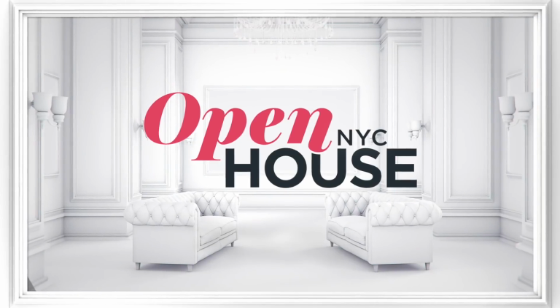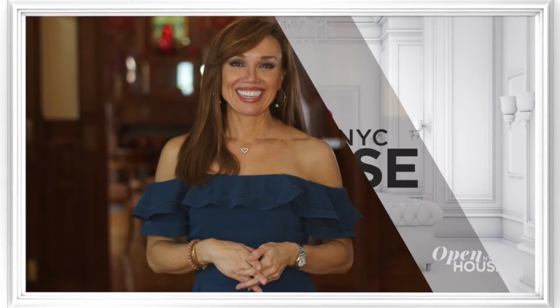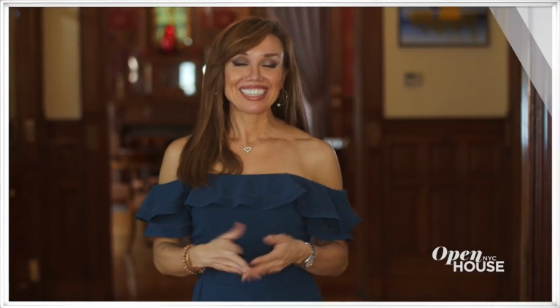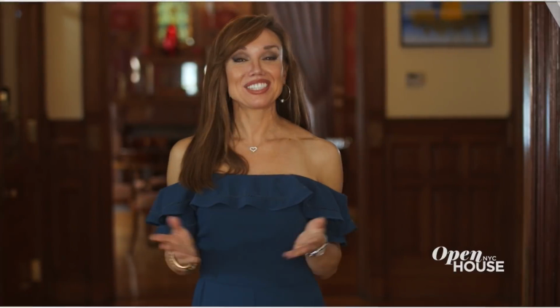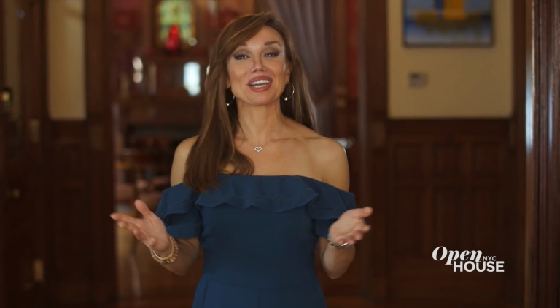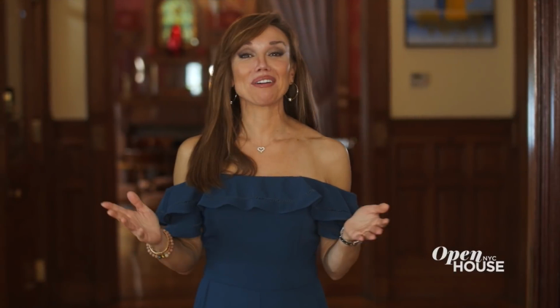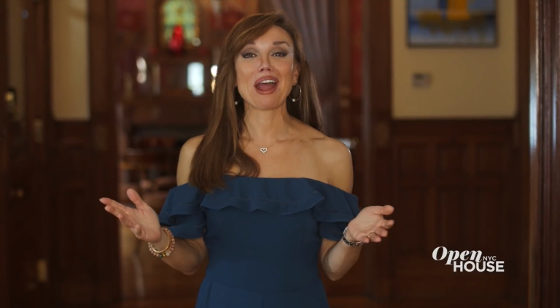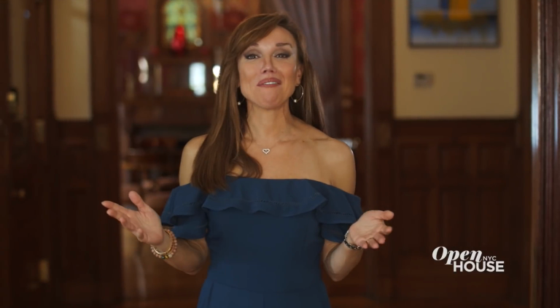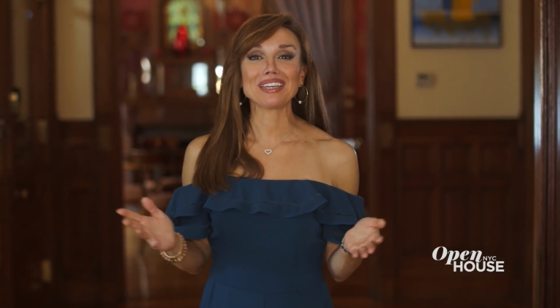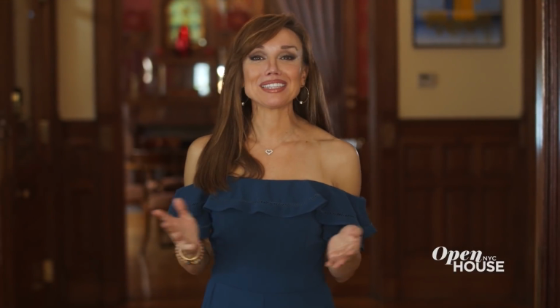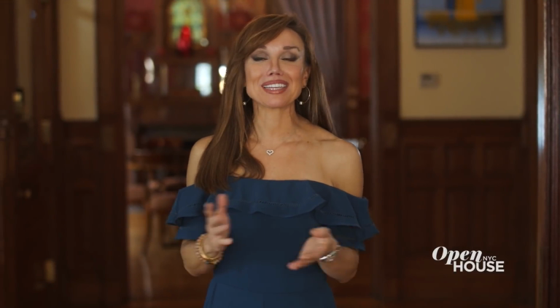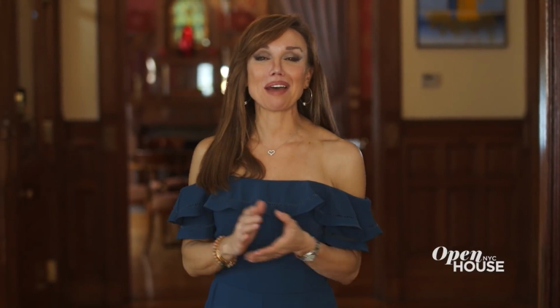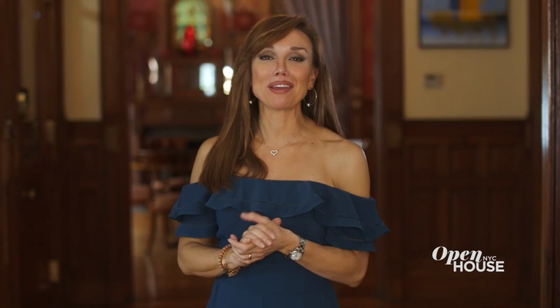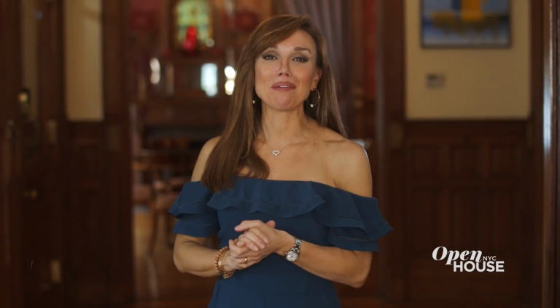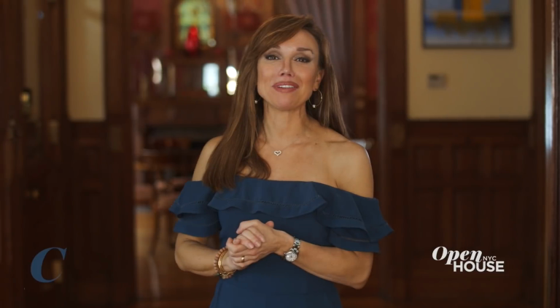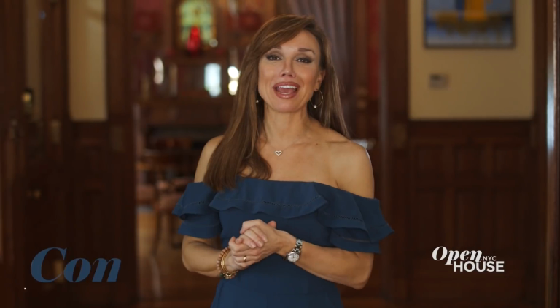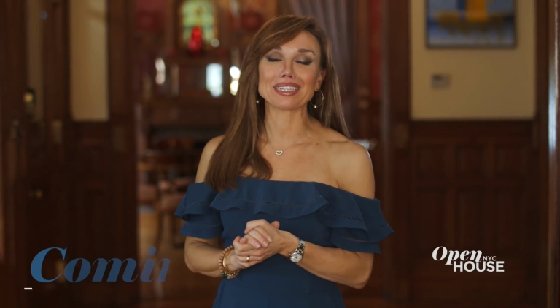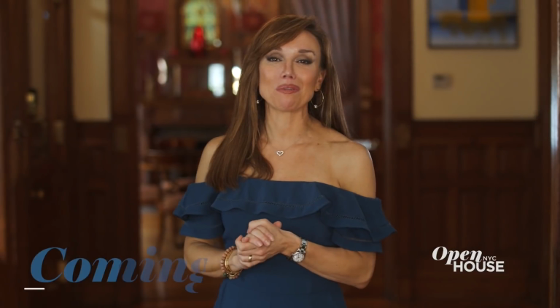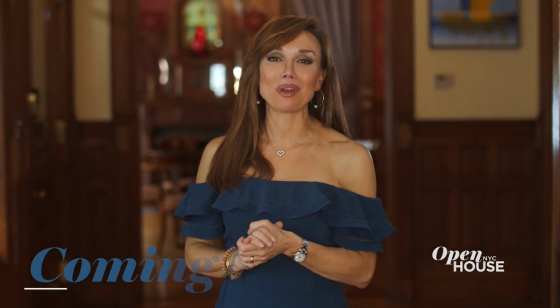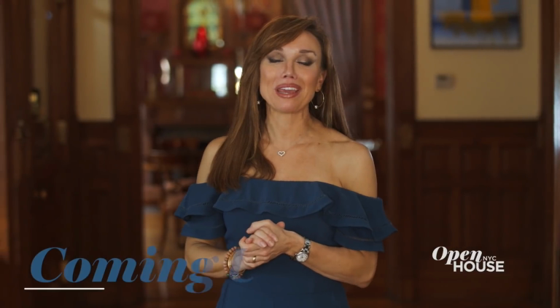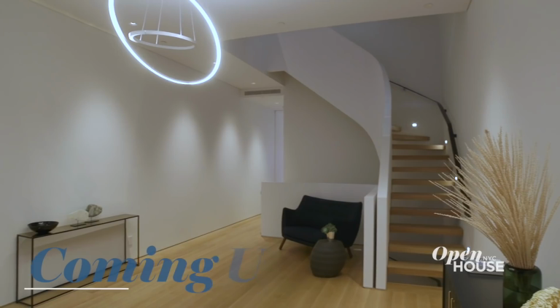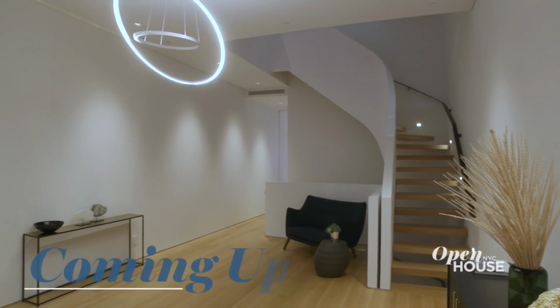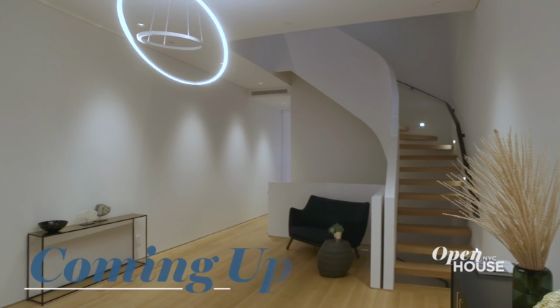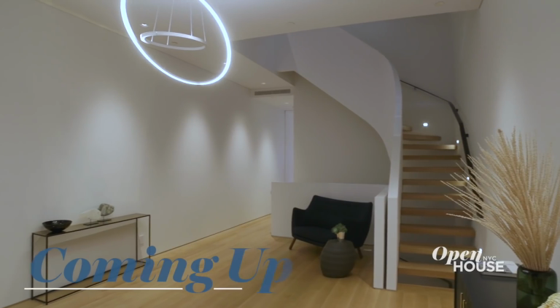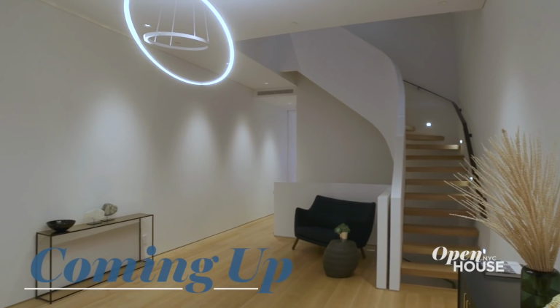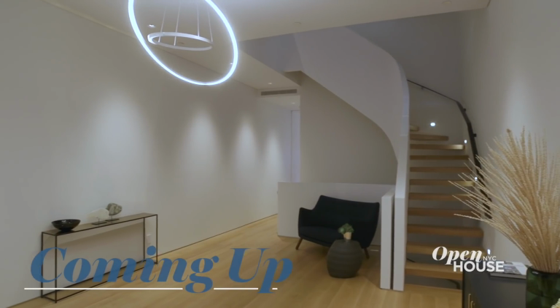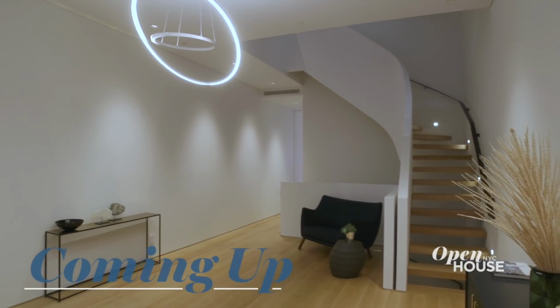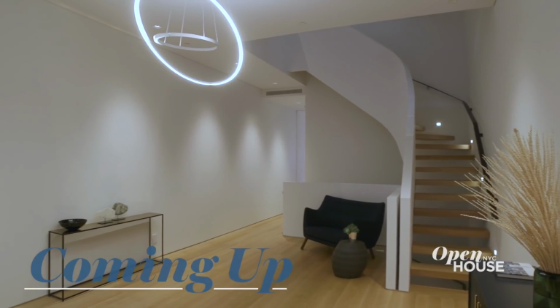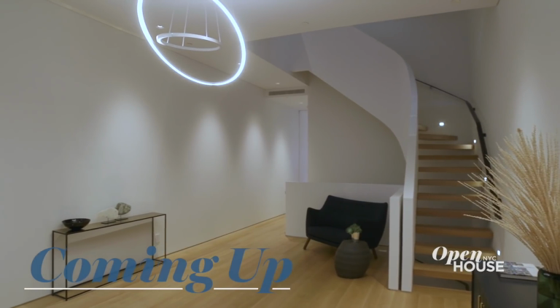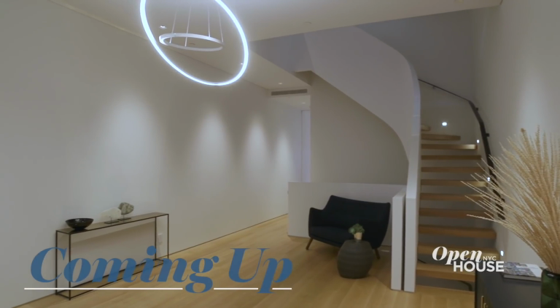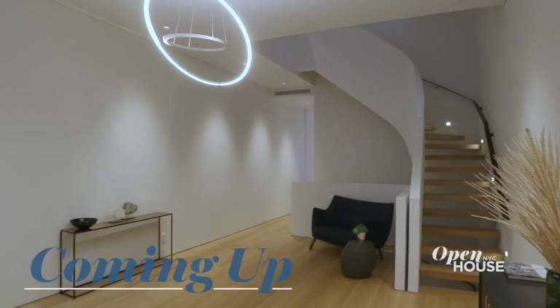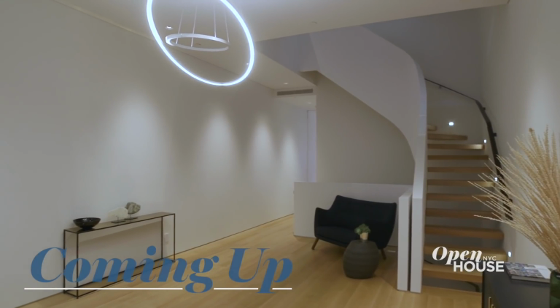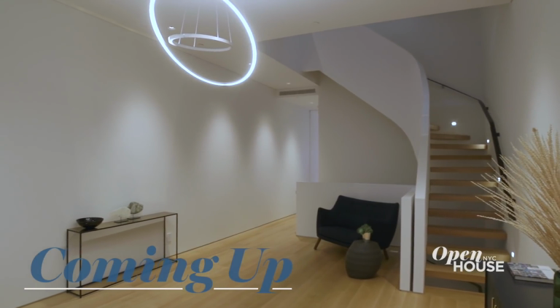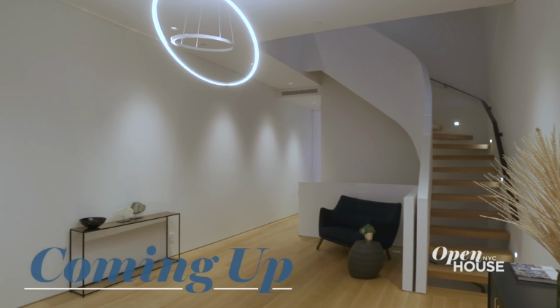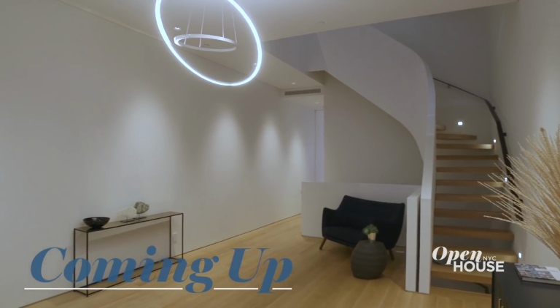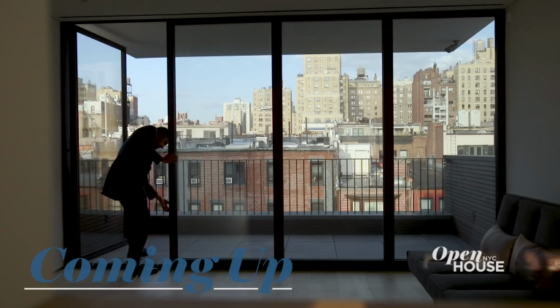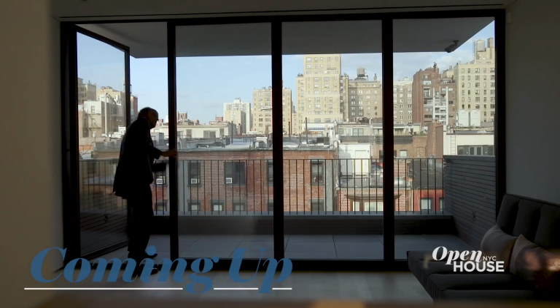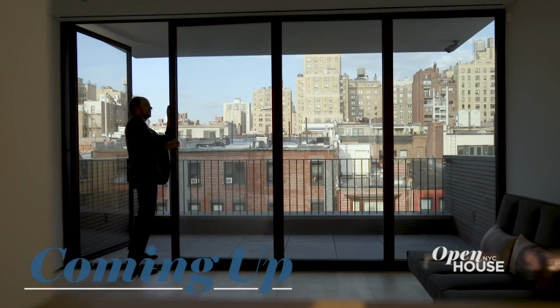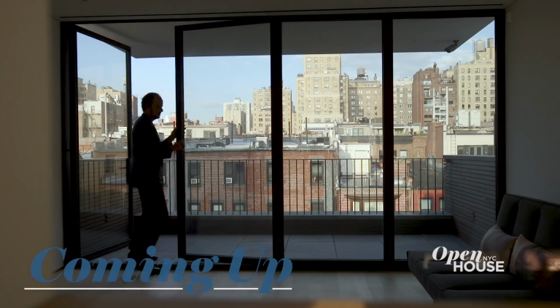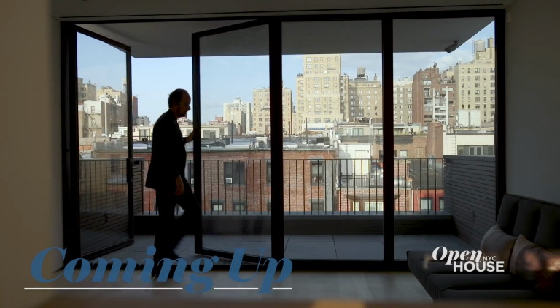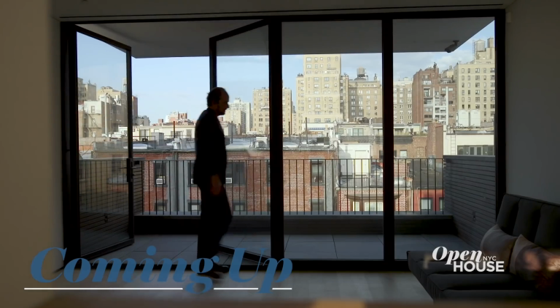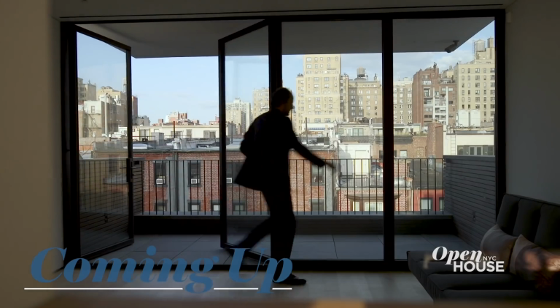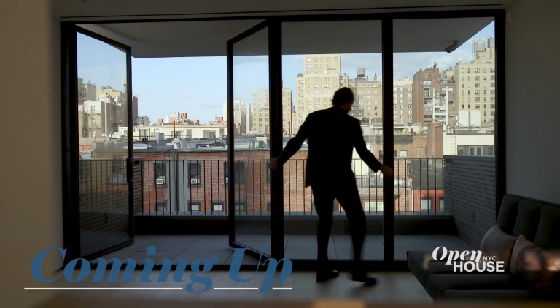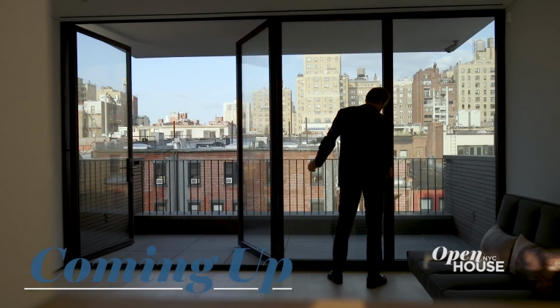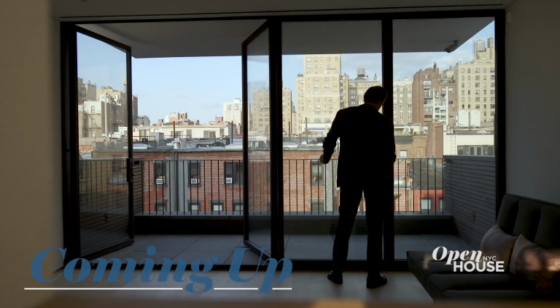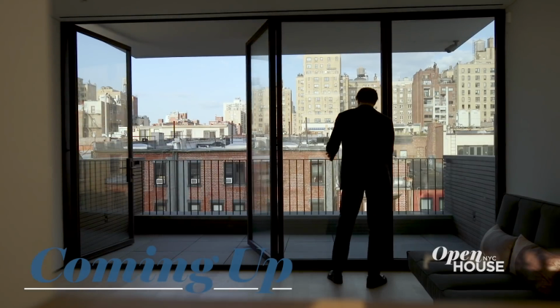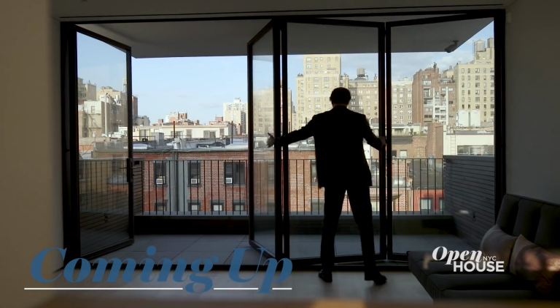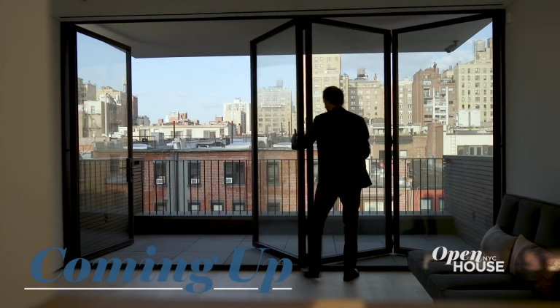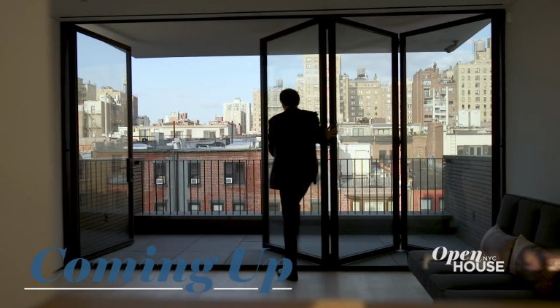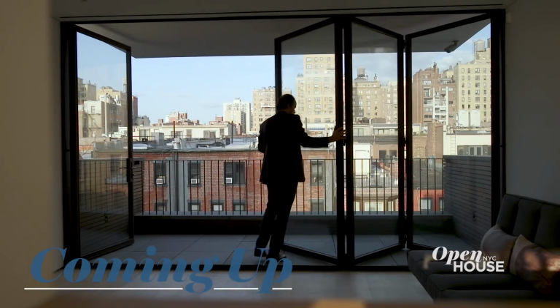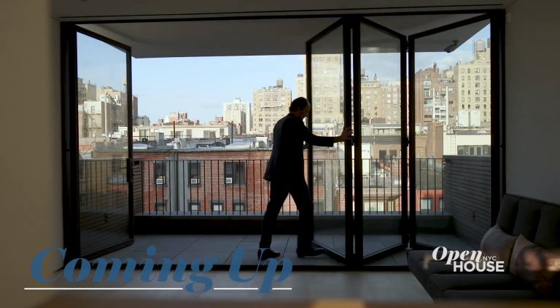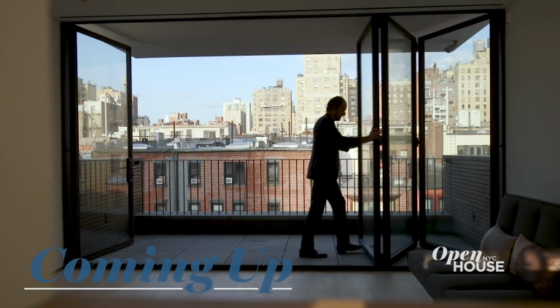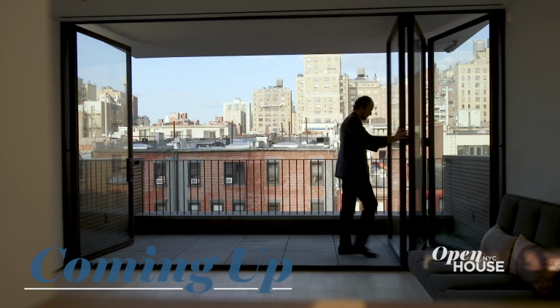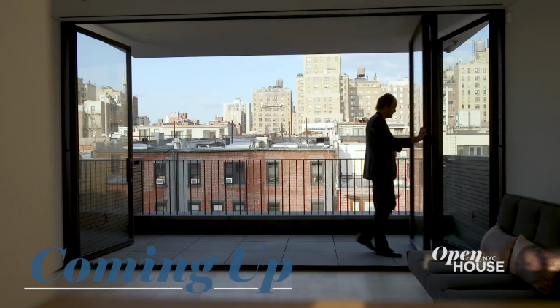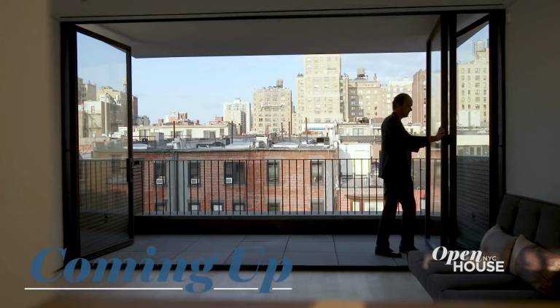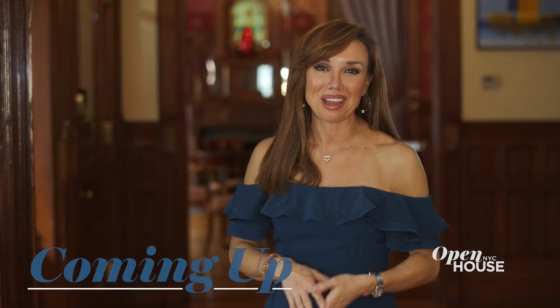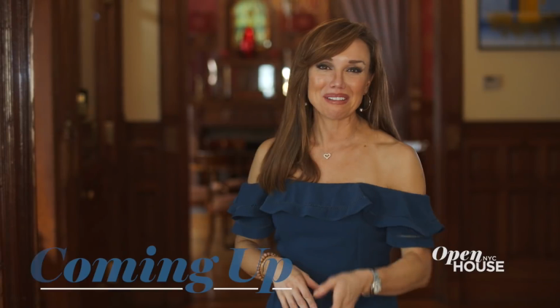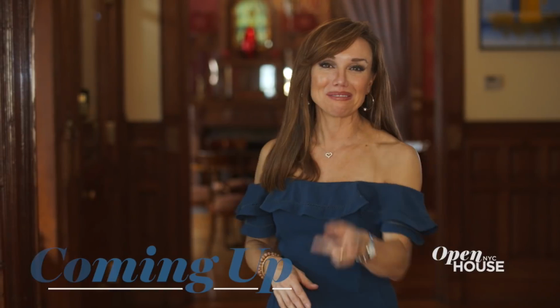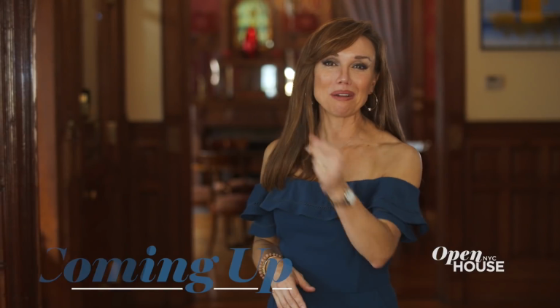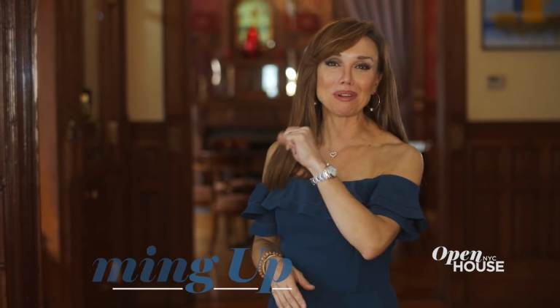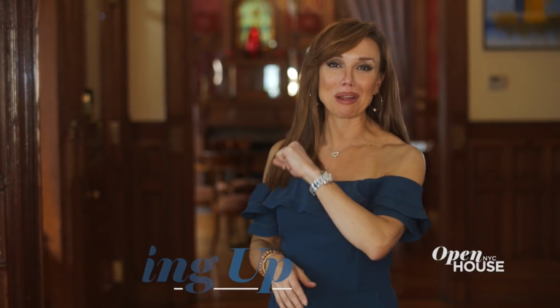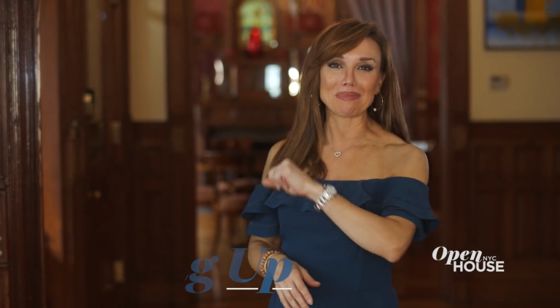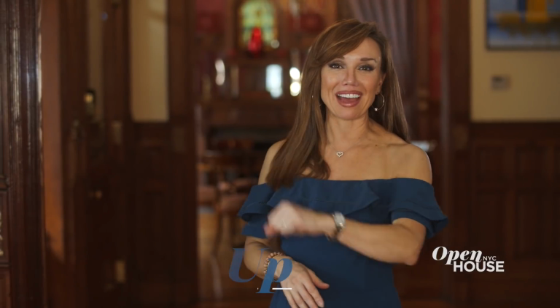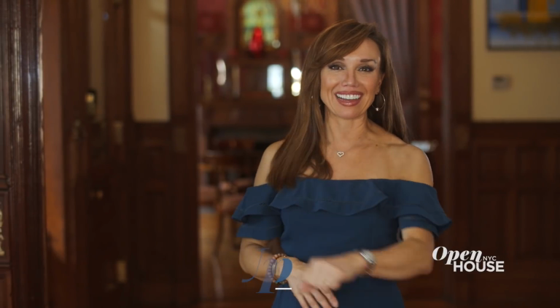Stay around because coming up next, we are checking out a reimagined Upper West Side townhome. We'll be right back.